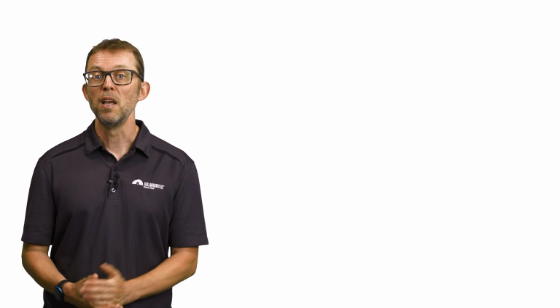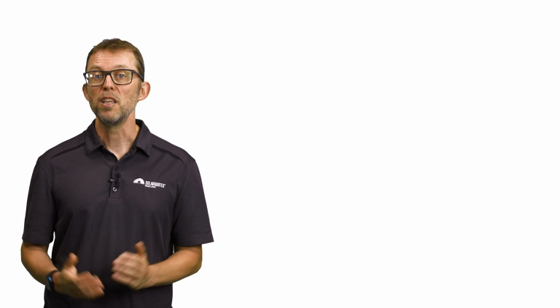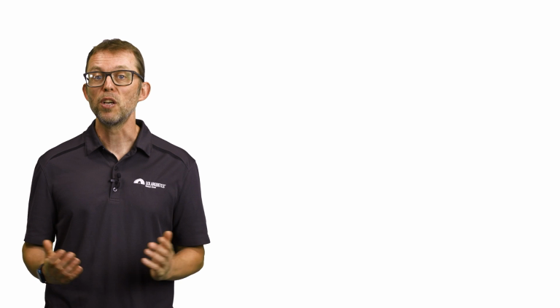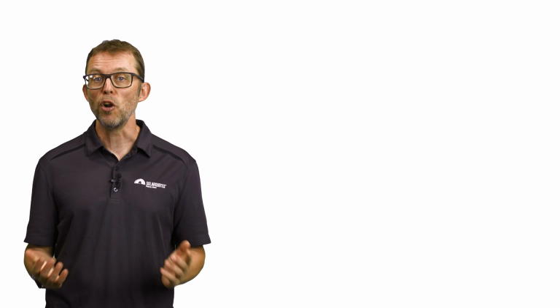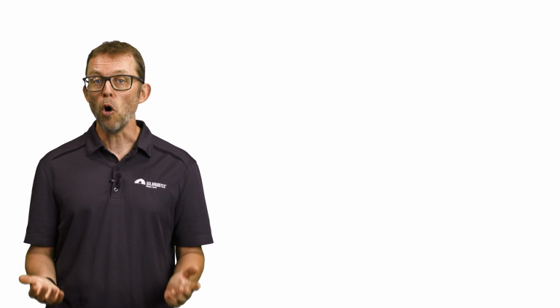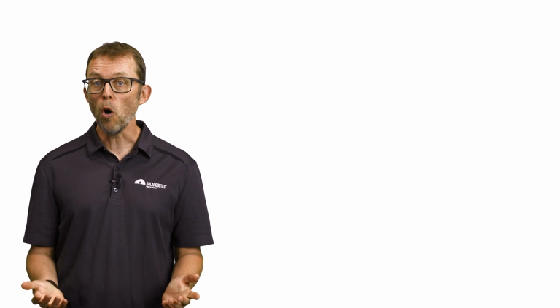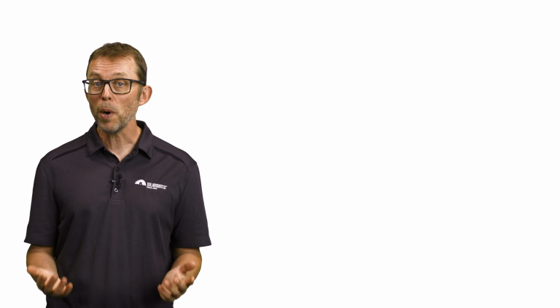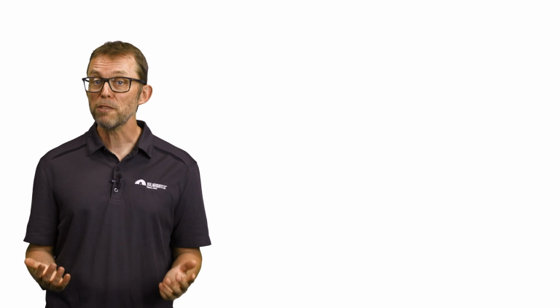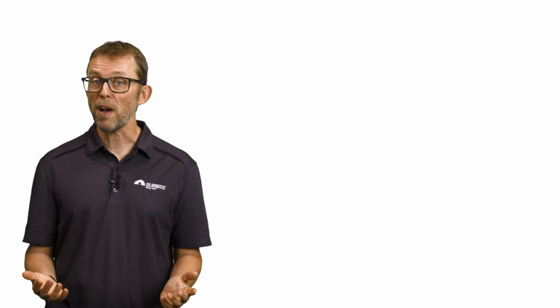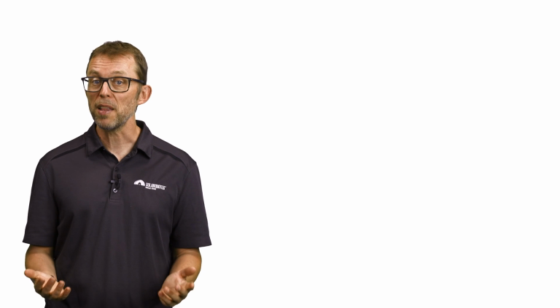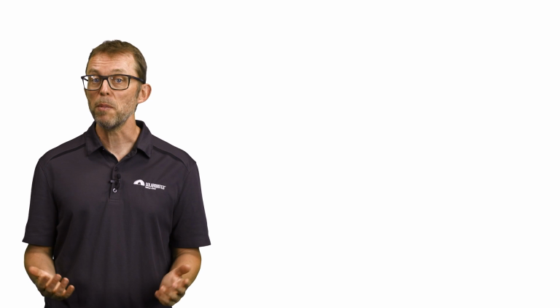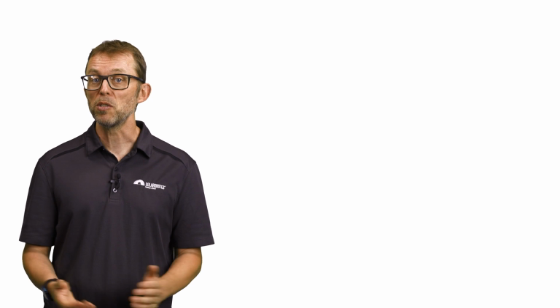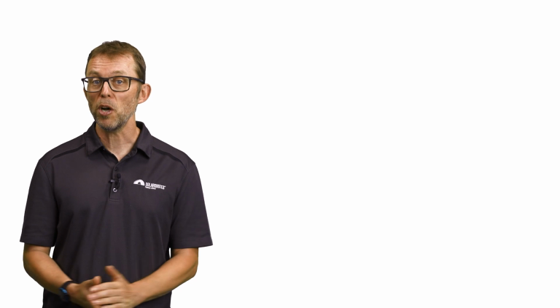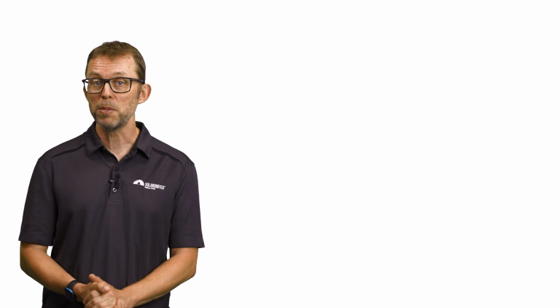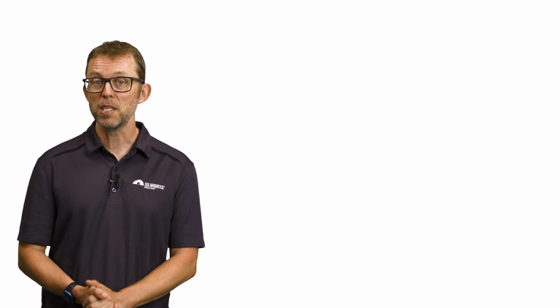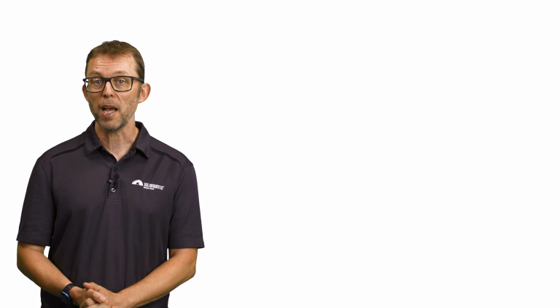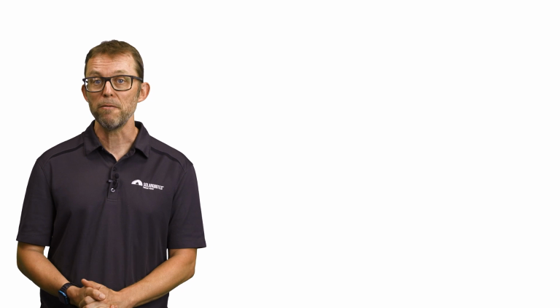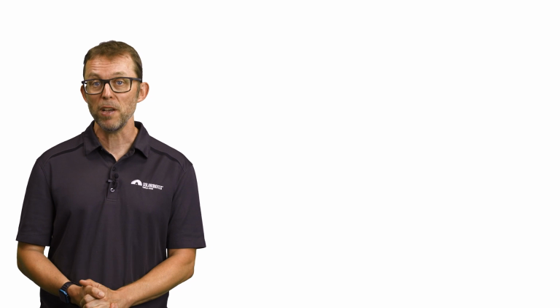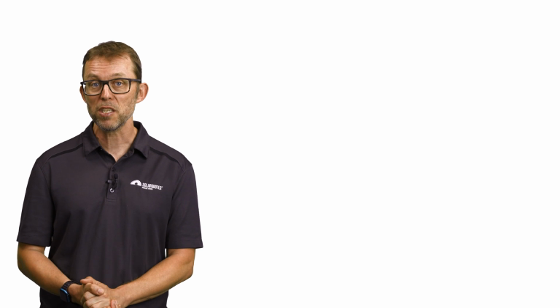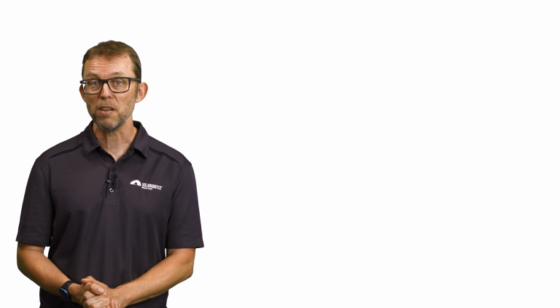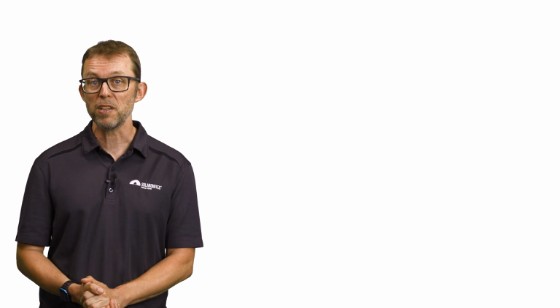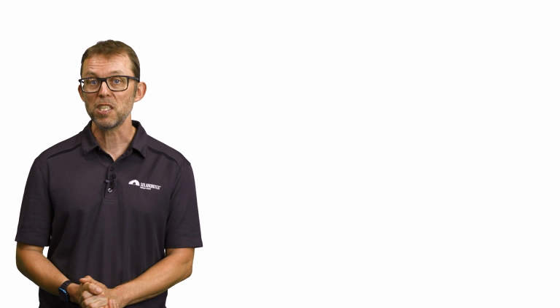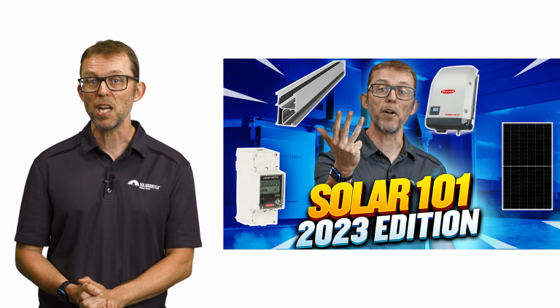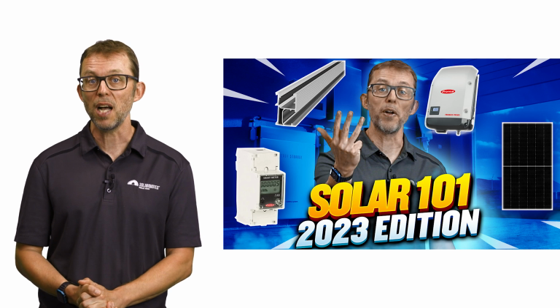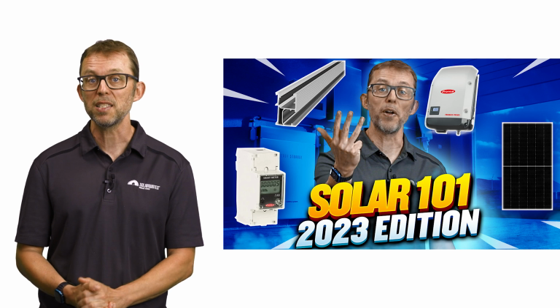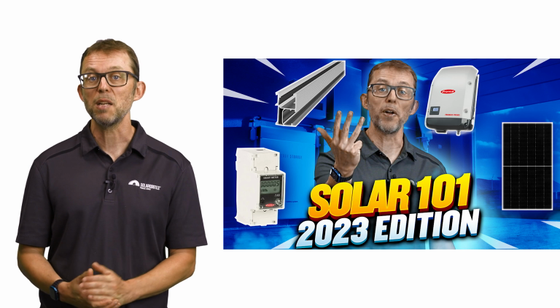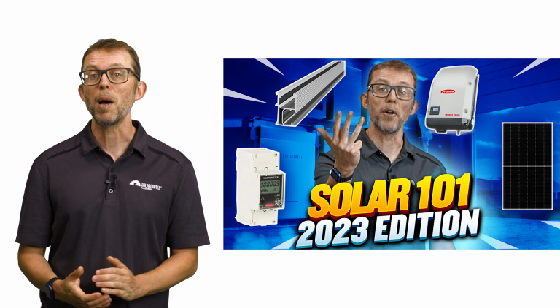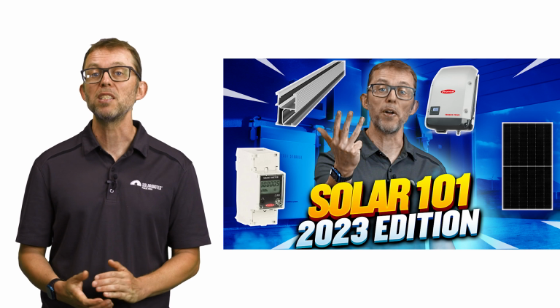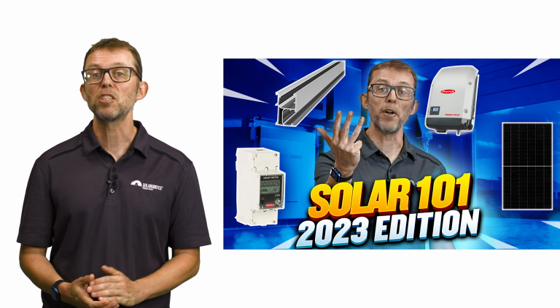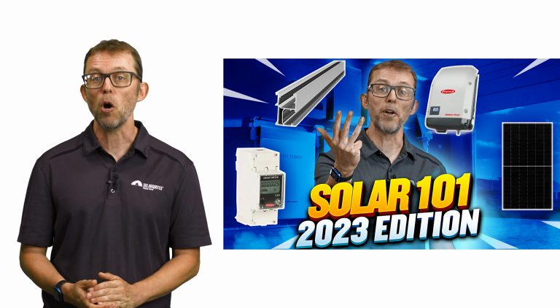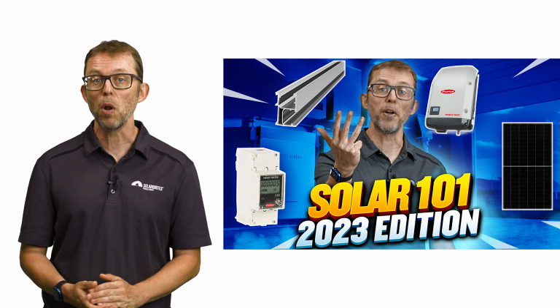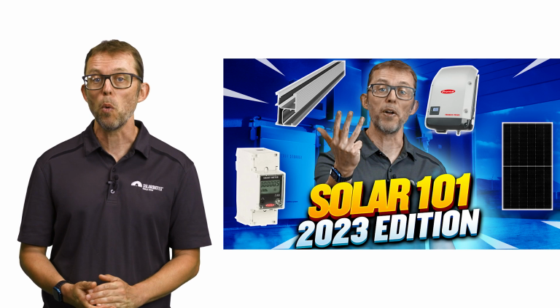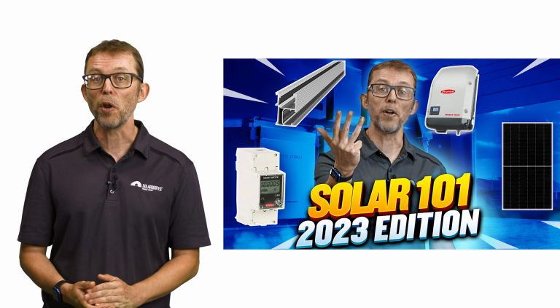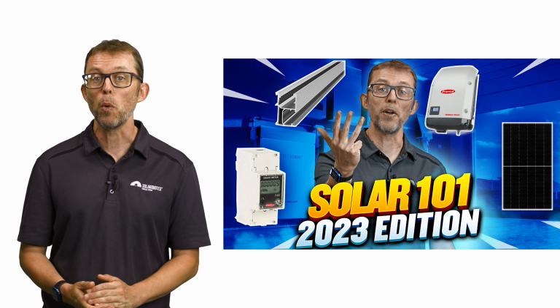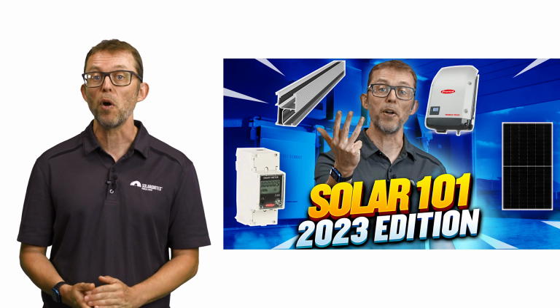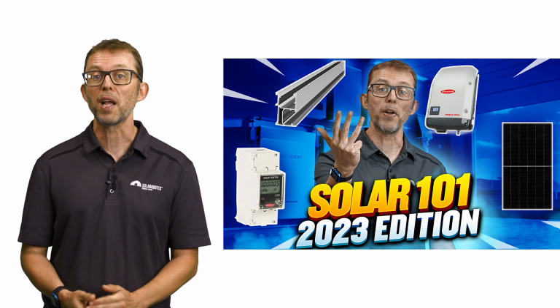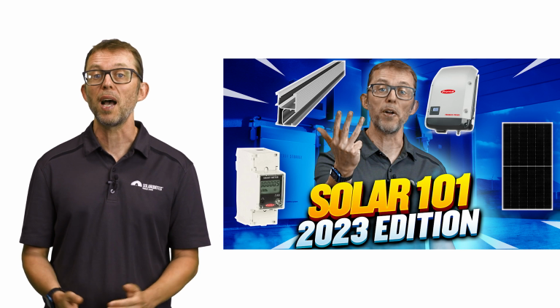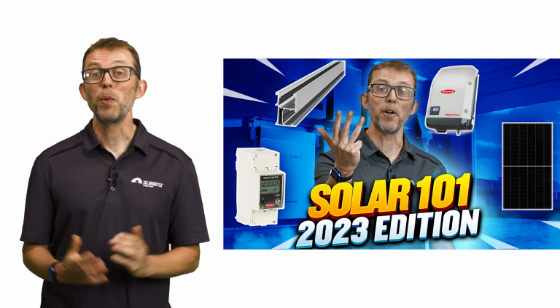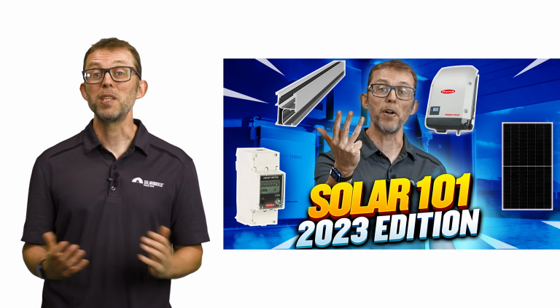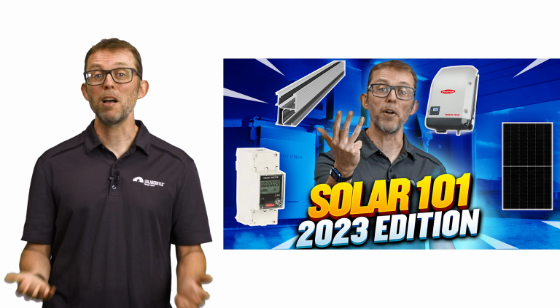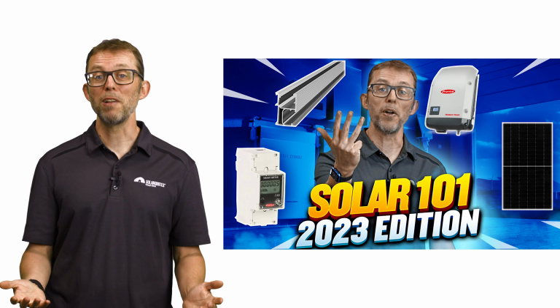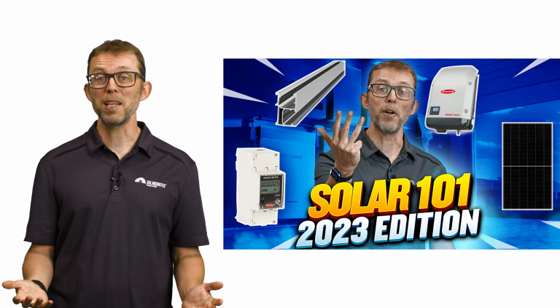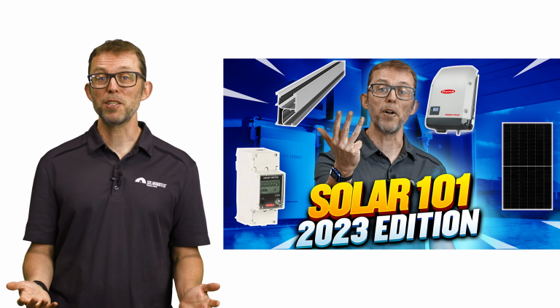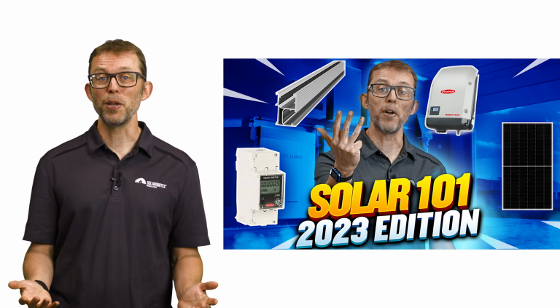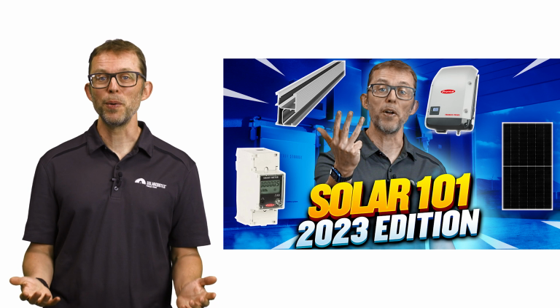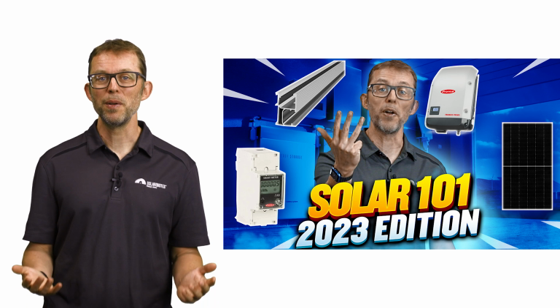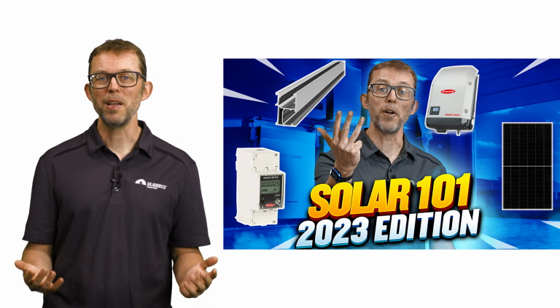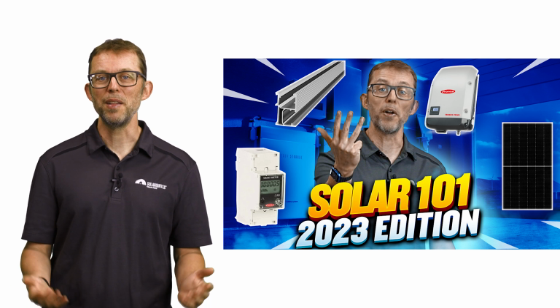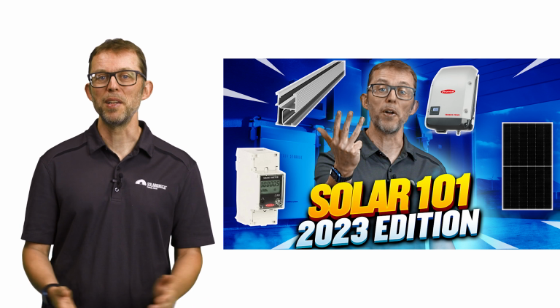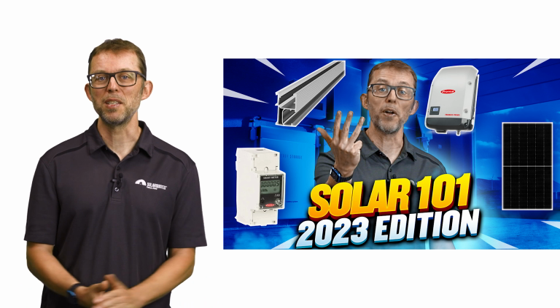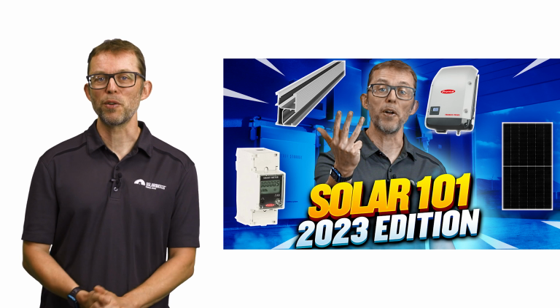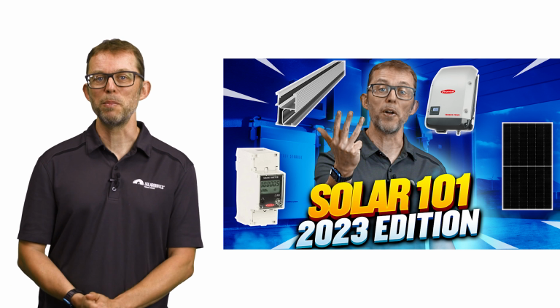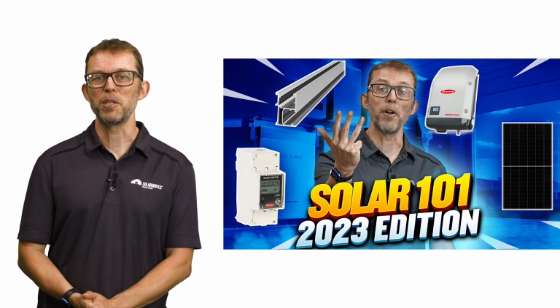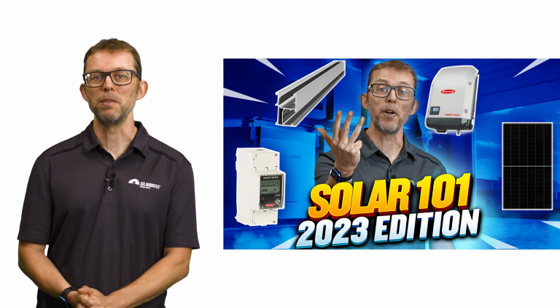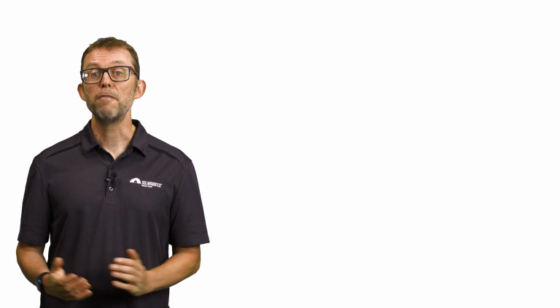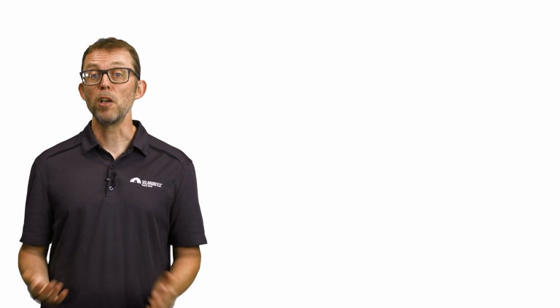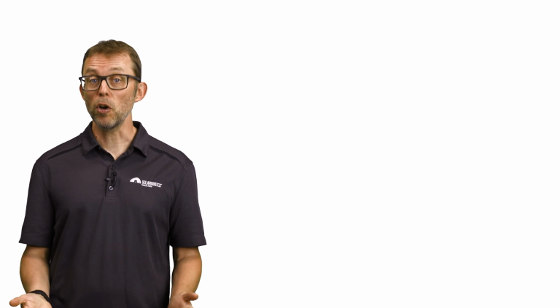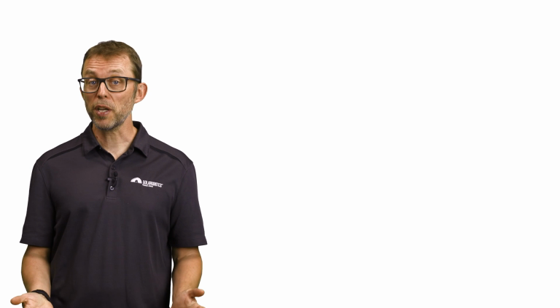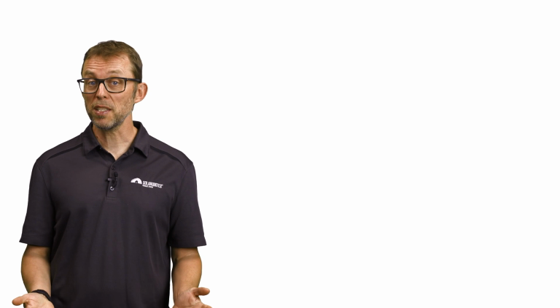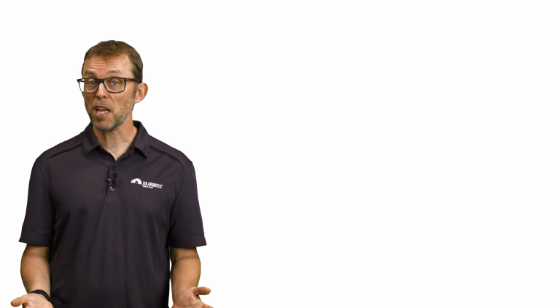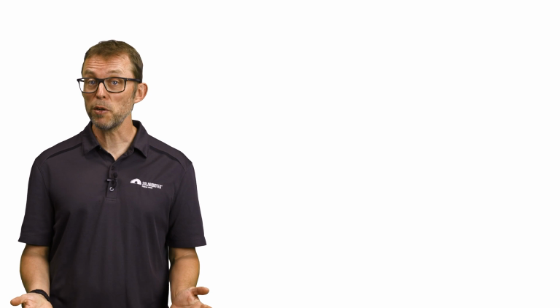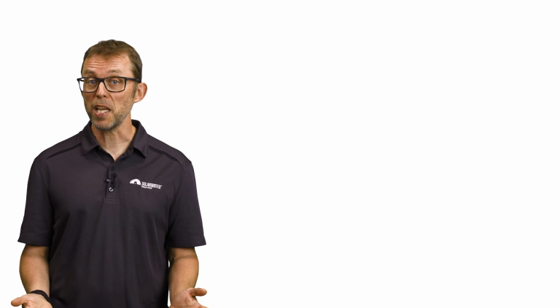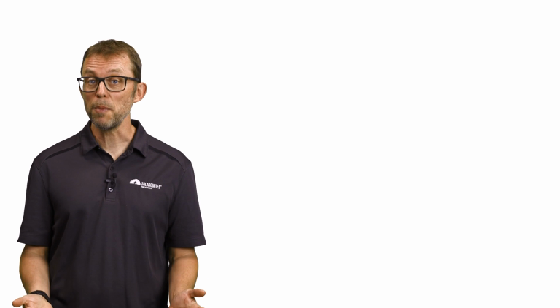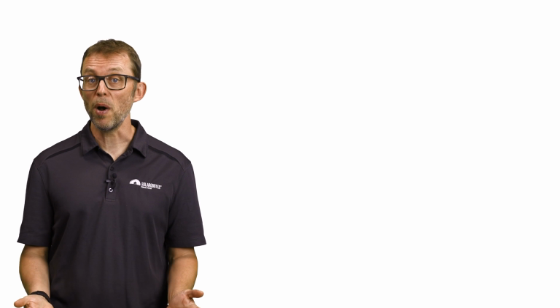You can always find the most up-to-date version of this chart in my Solar 101 guide, which I've linked to in the description. If you're looking to go deeper...